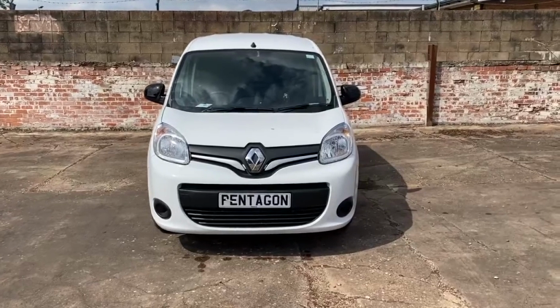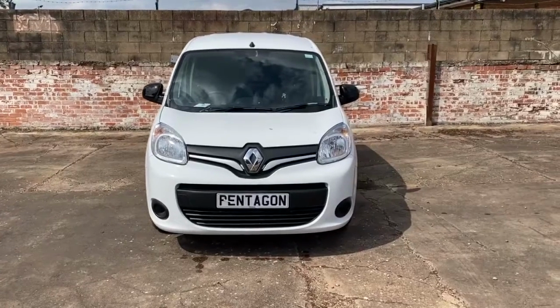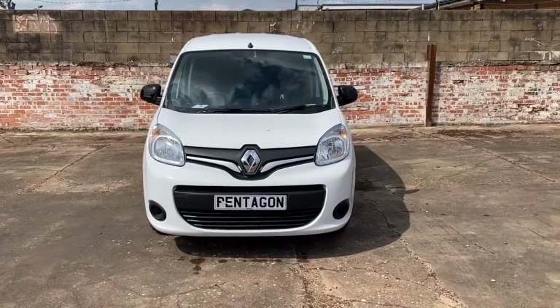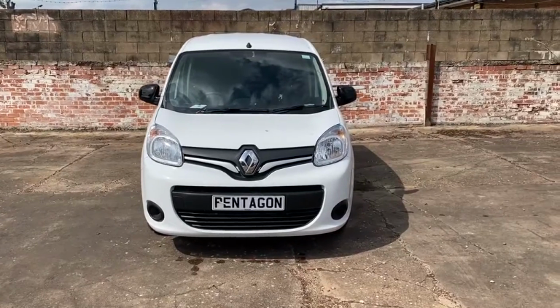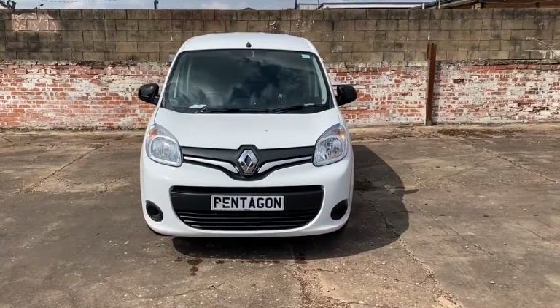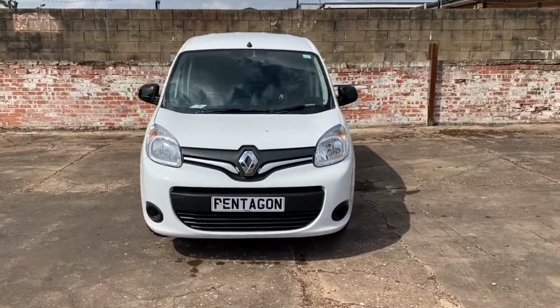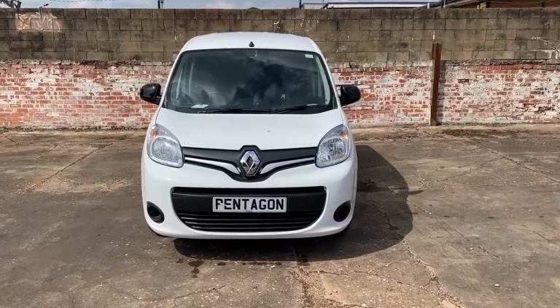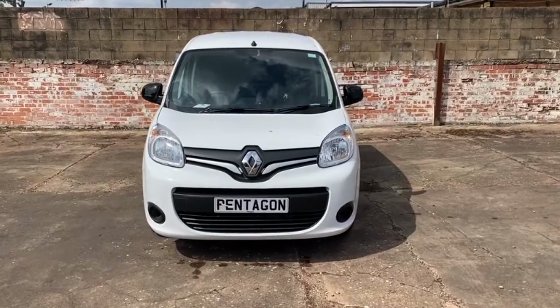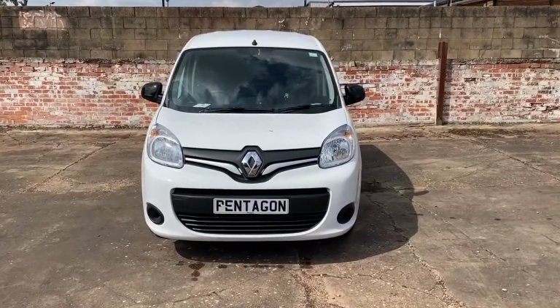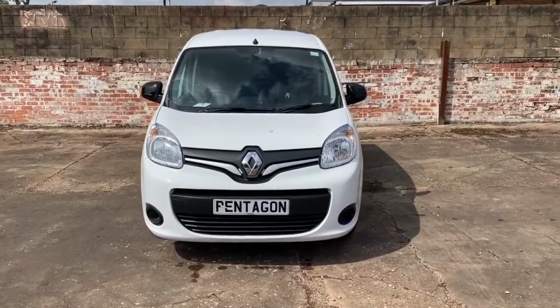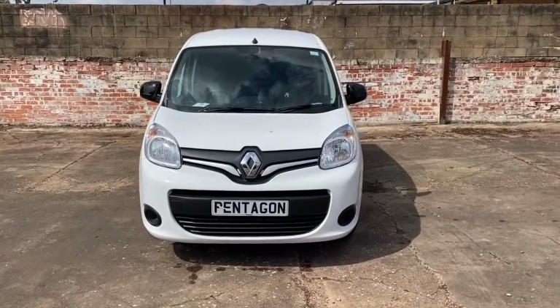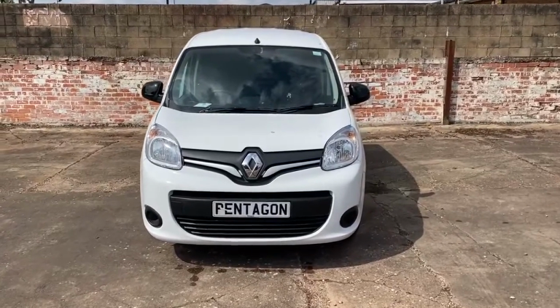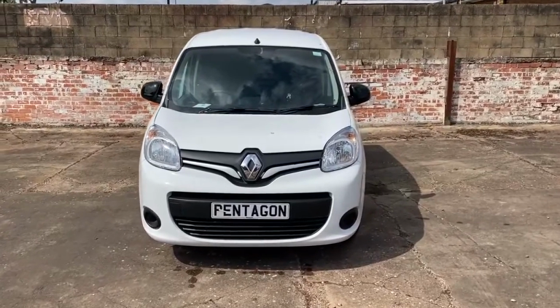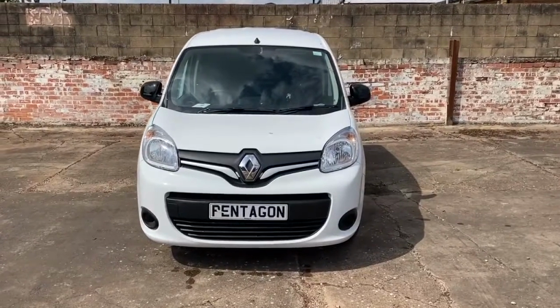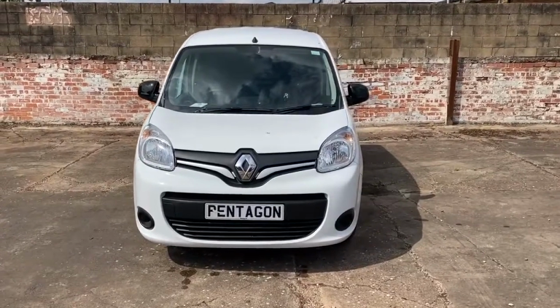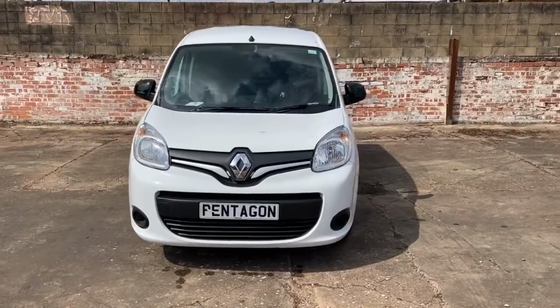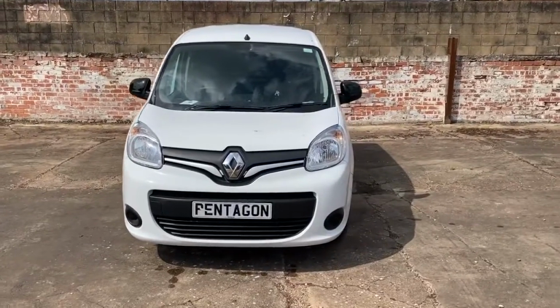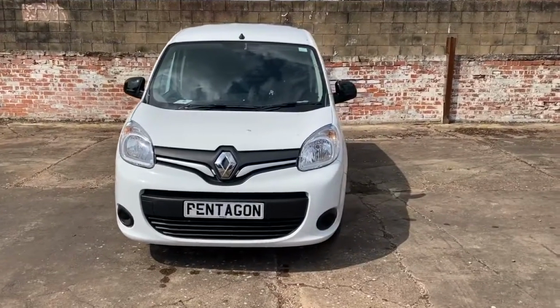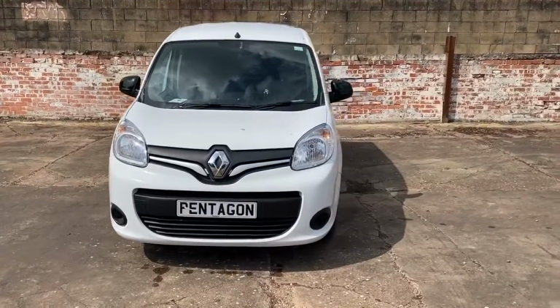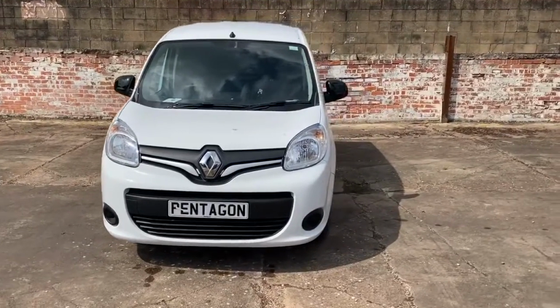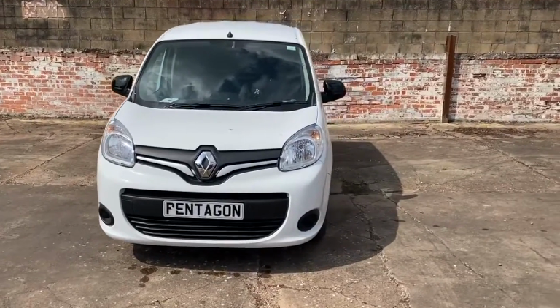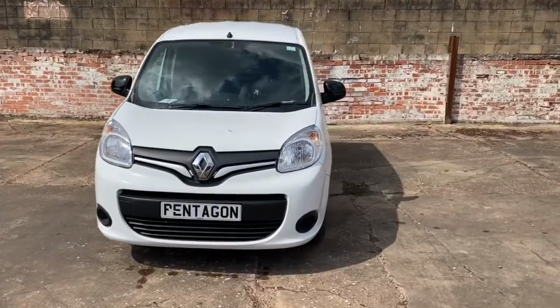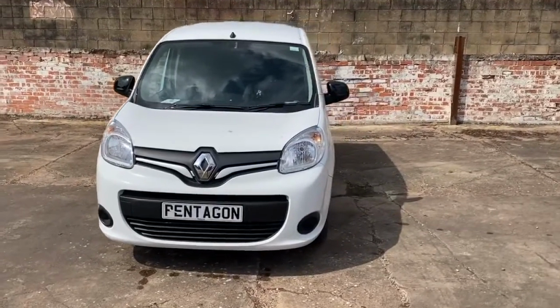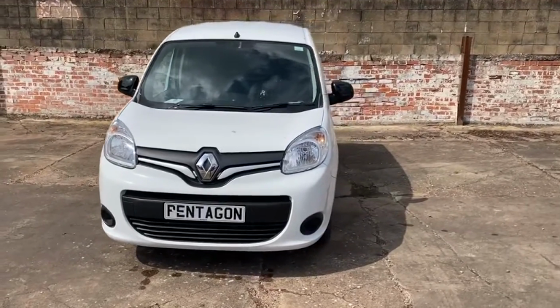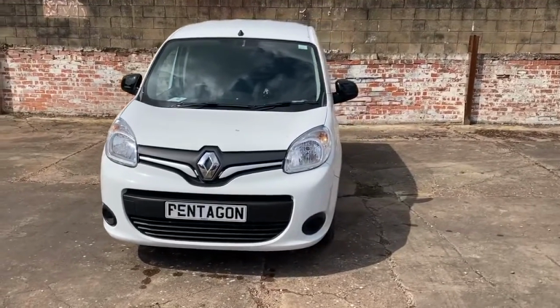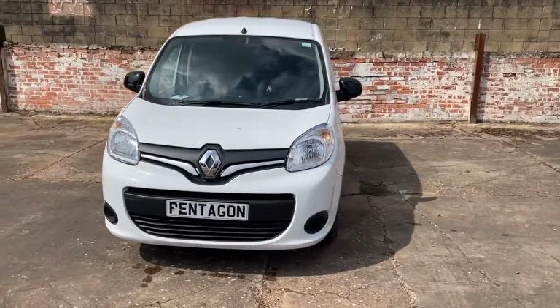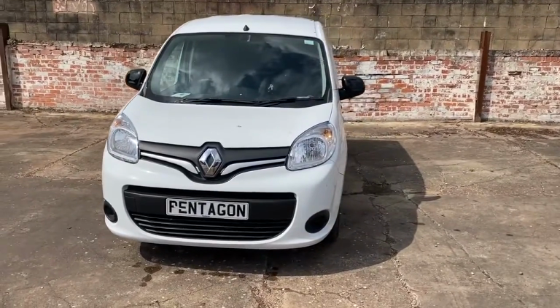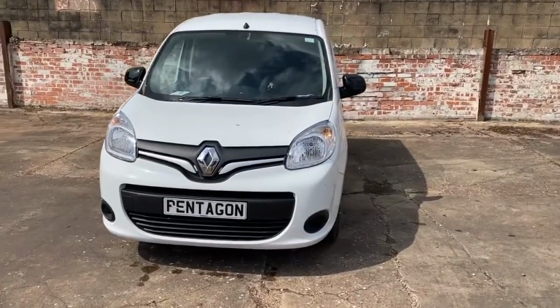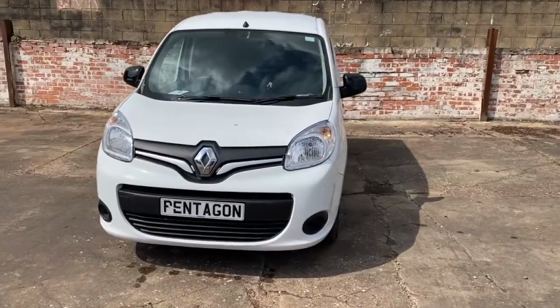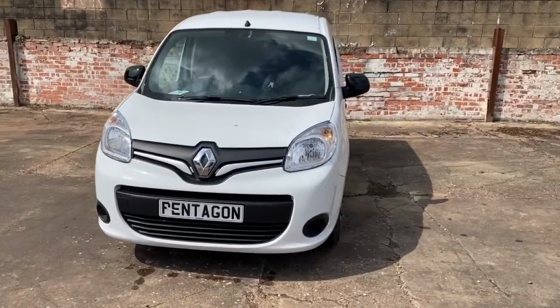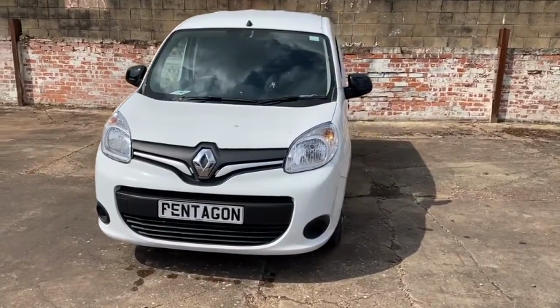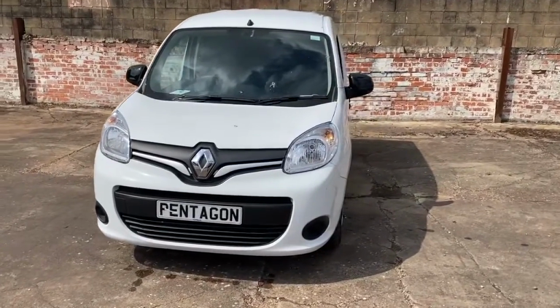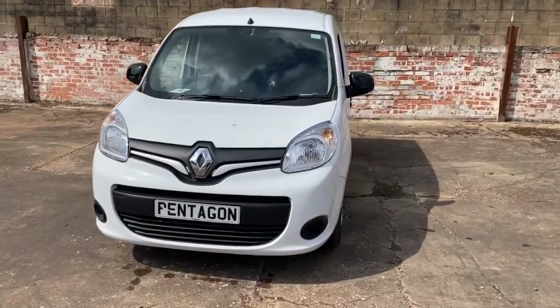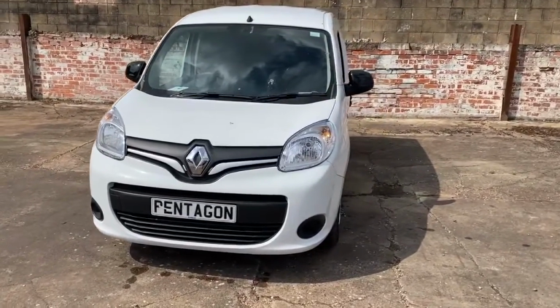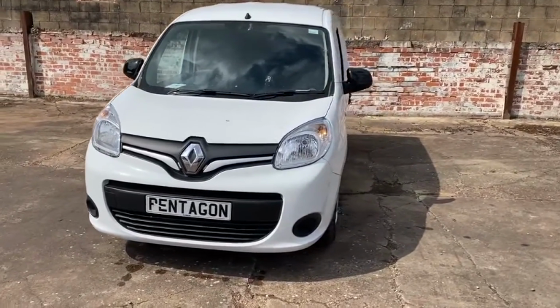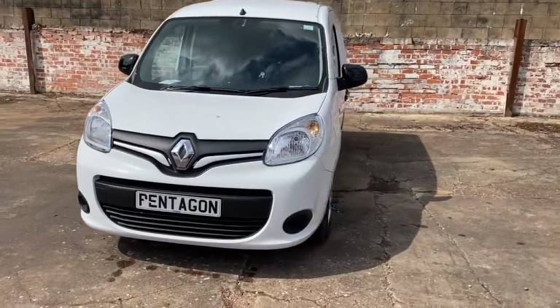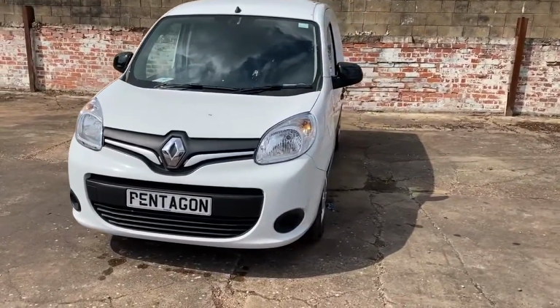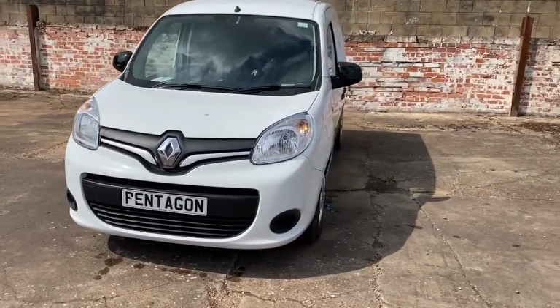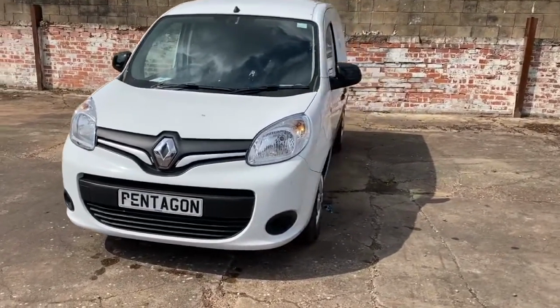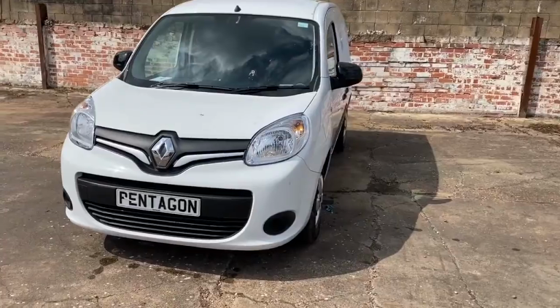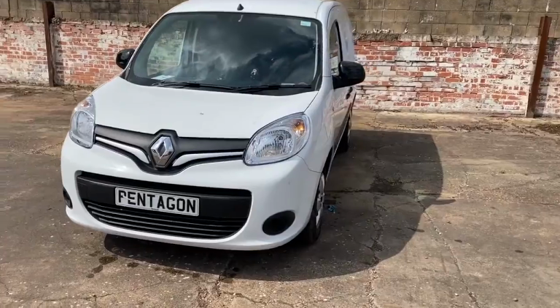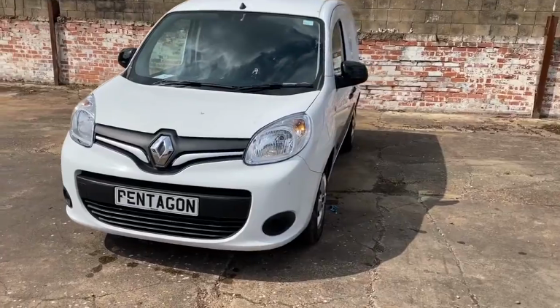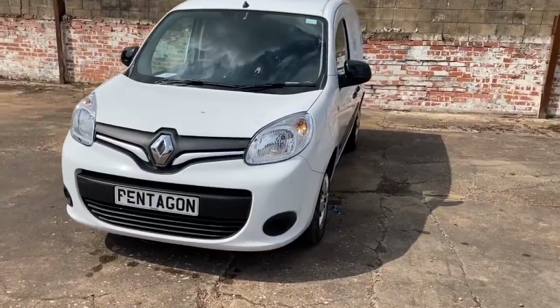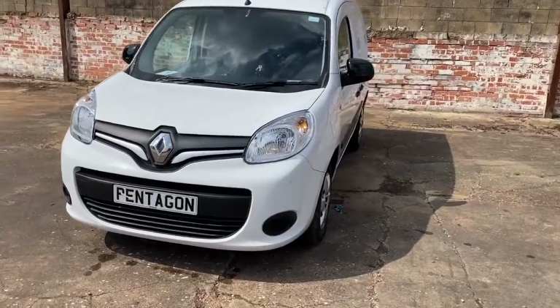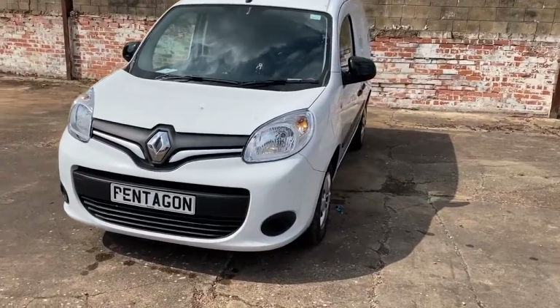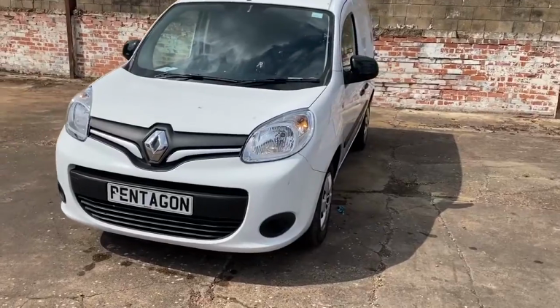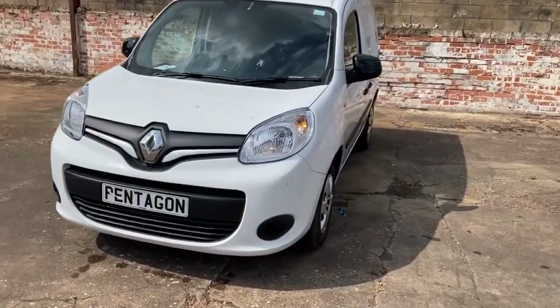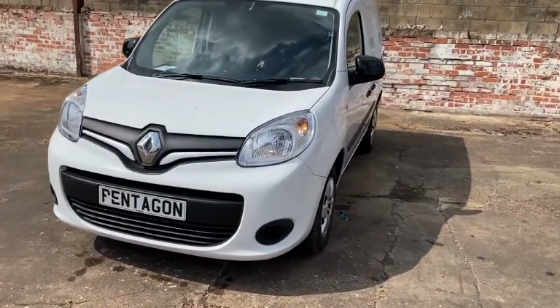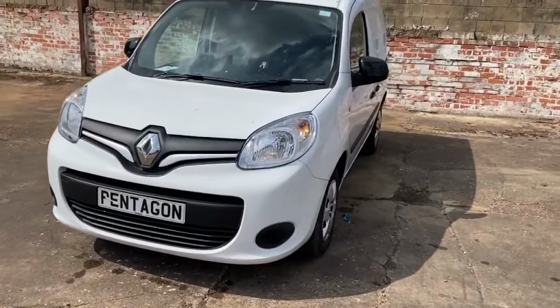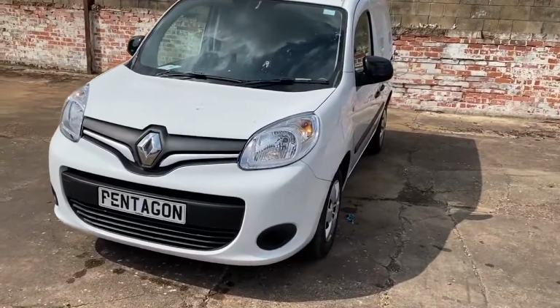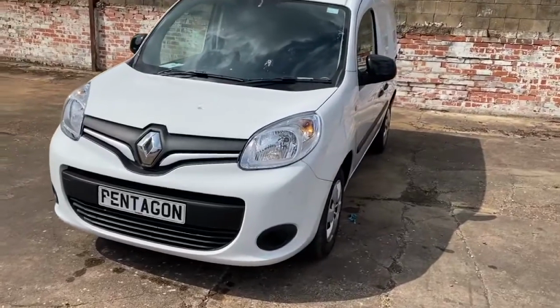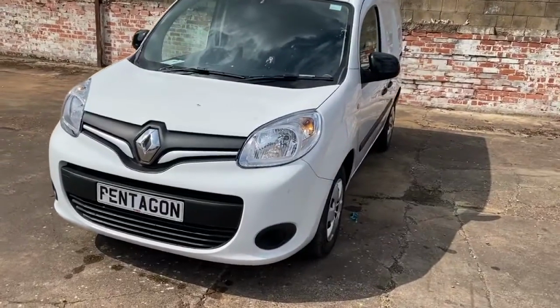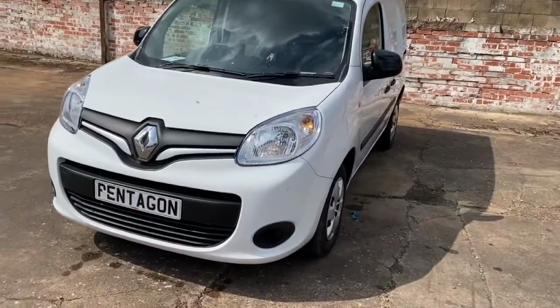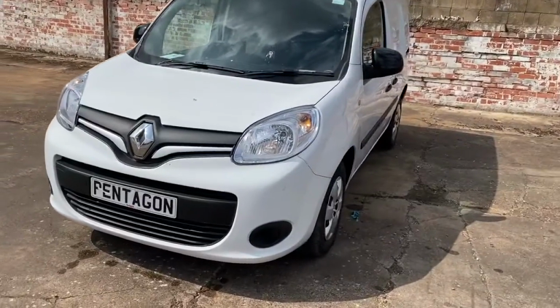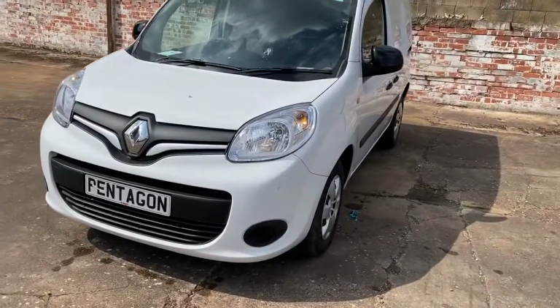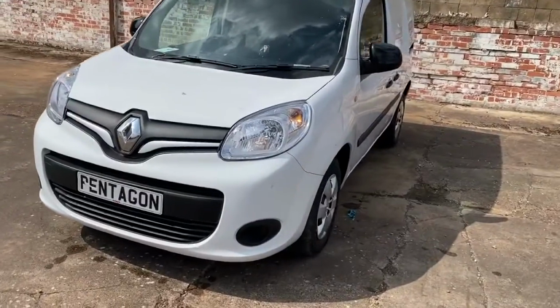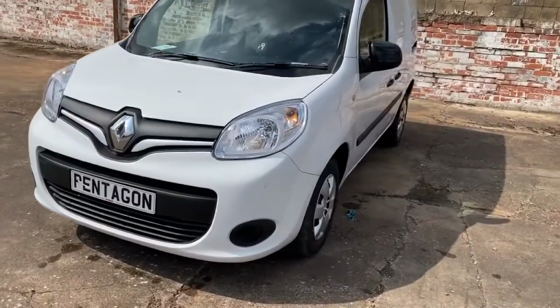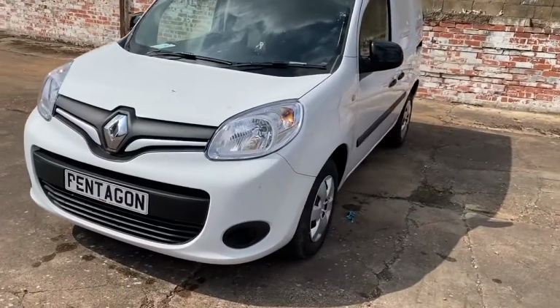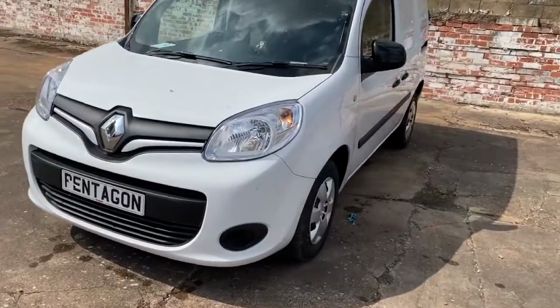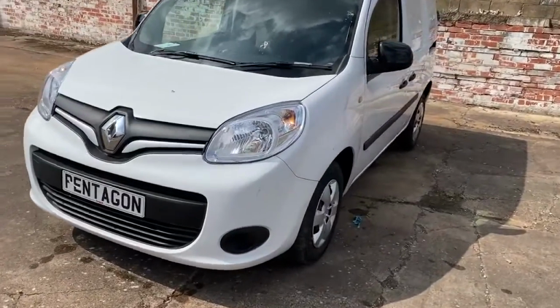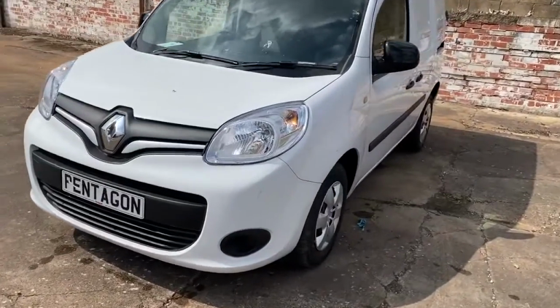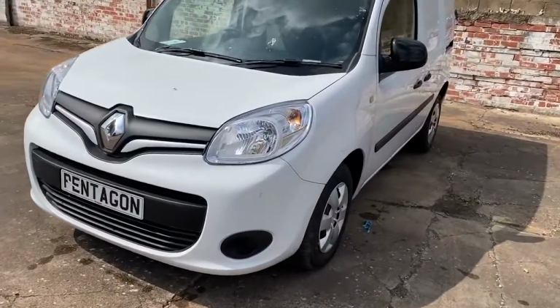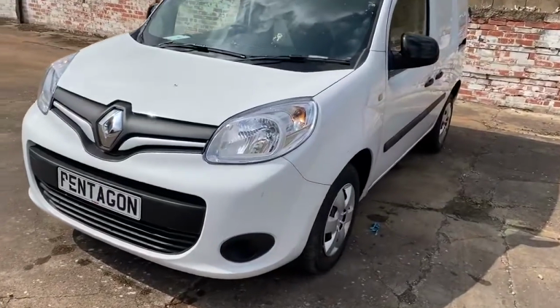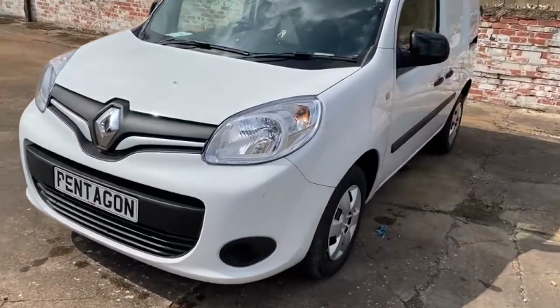Welcome to Pentagon Business Centre at Lincoln Tritton Road. Here we have a brand new and unregistered Renault Kangoo Business Plus.